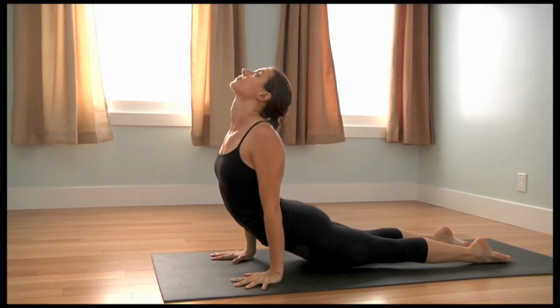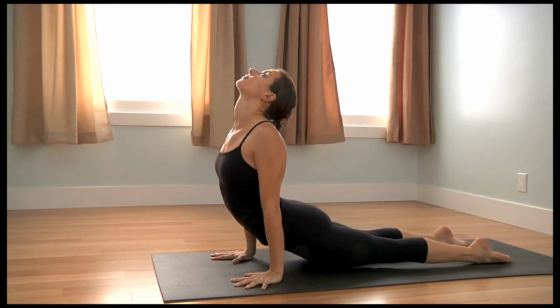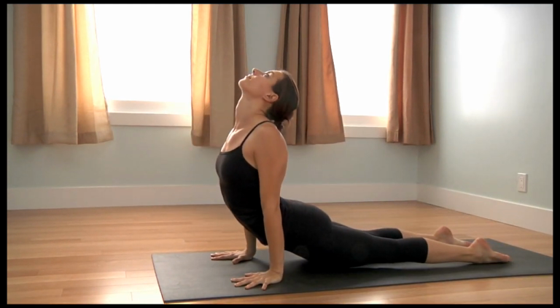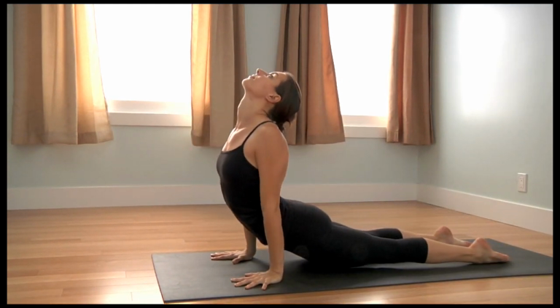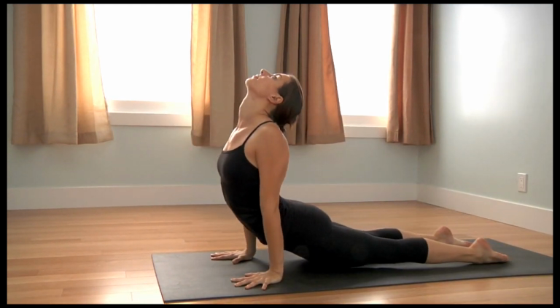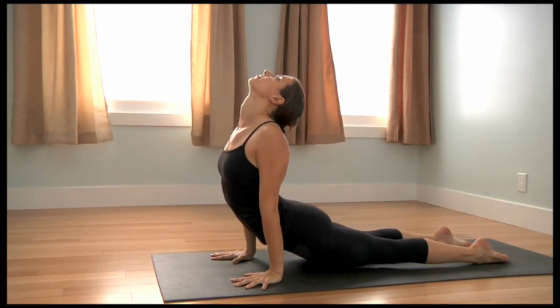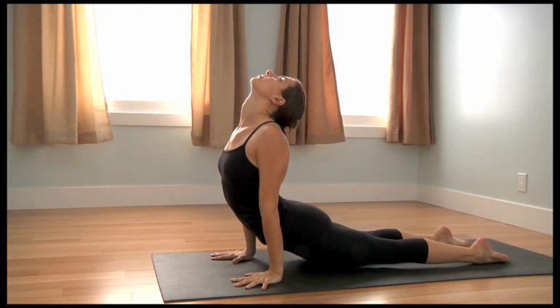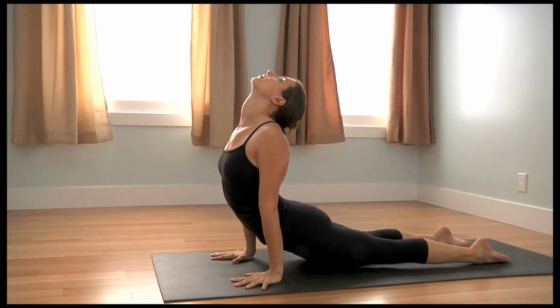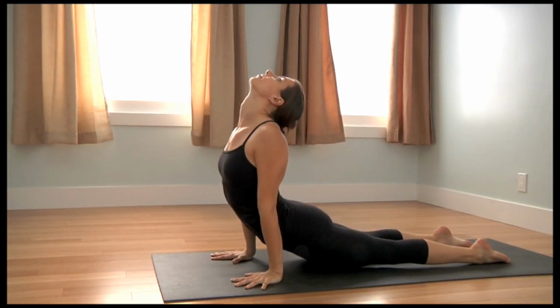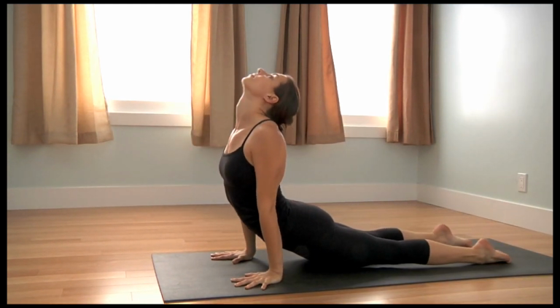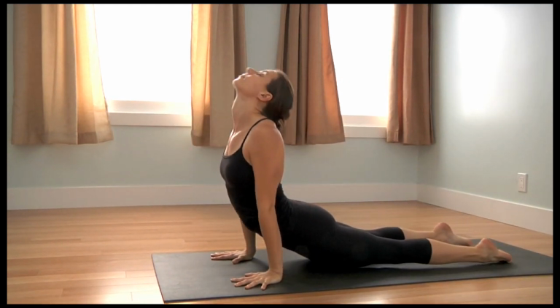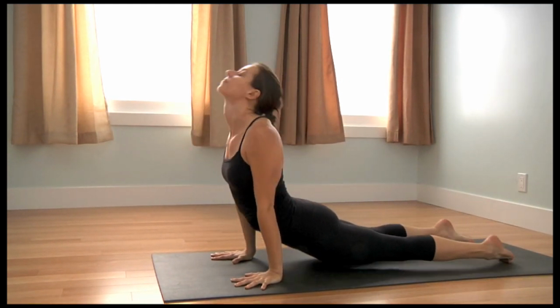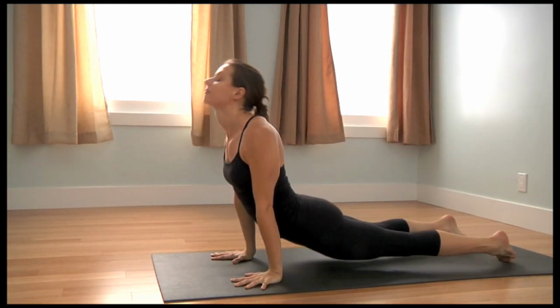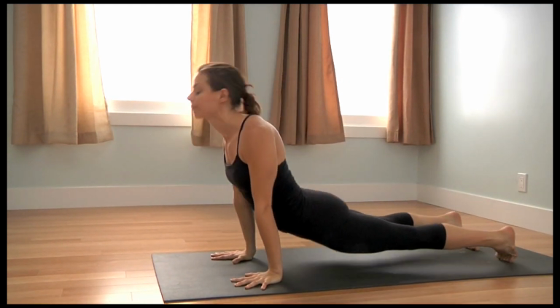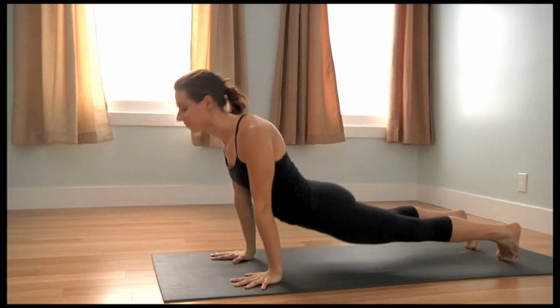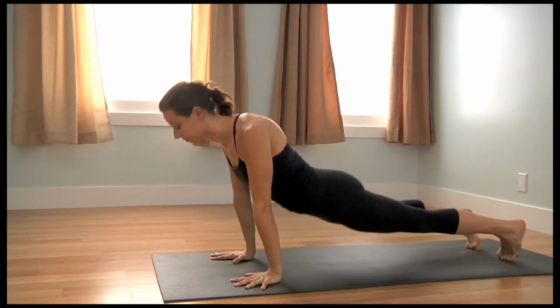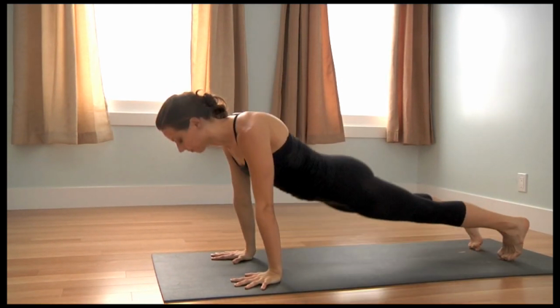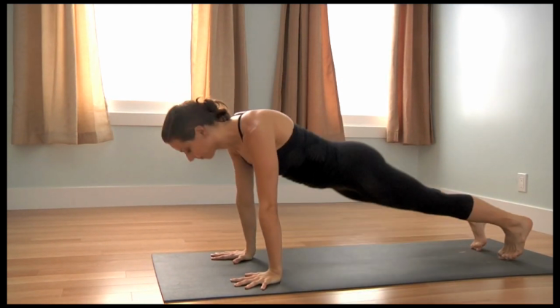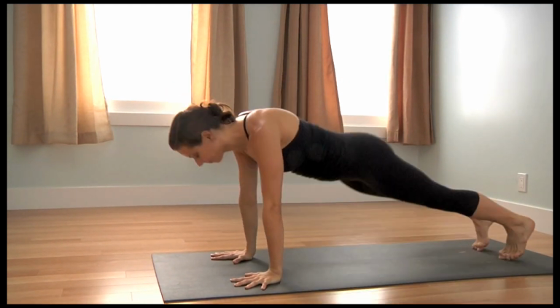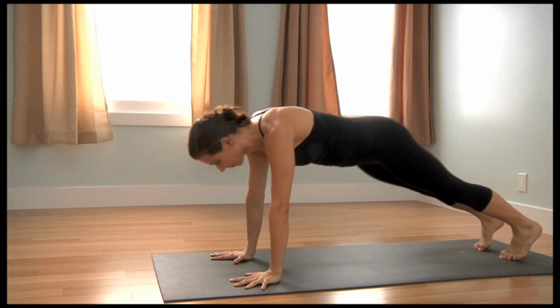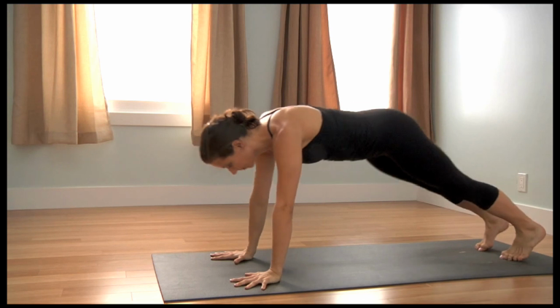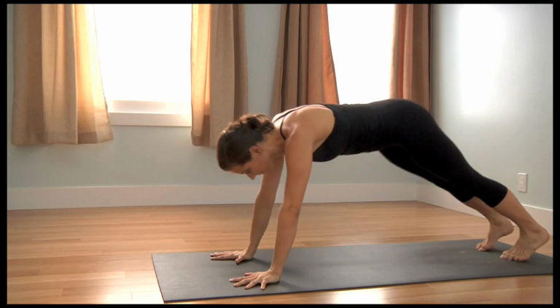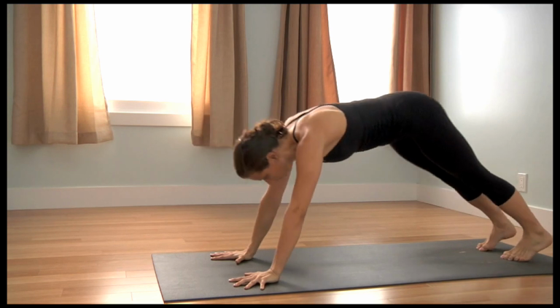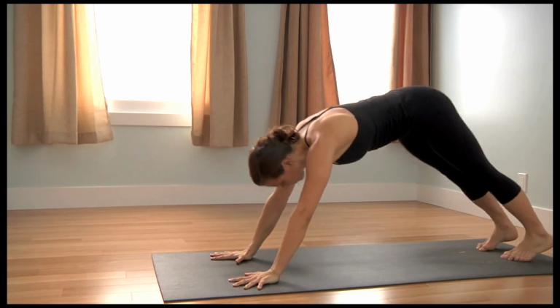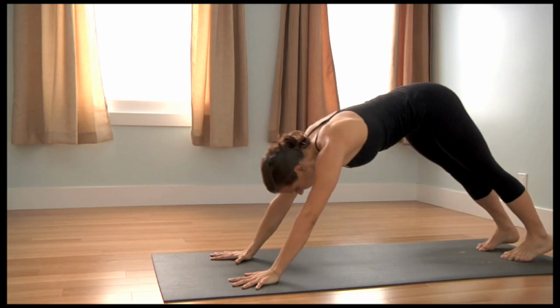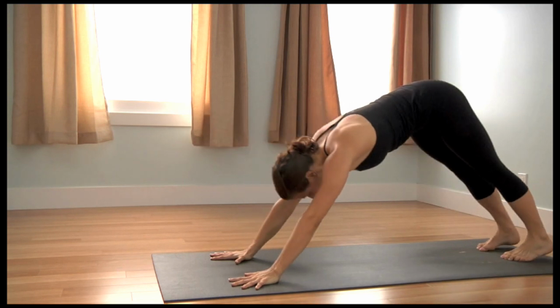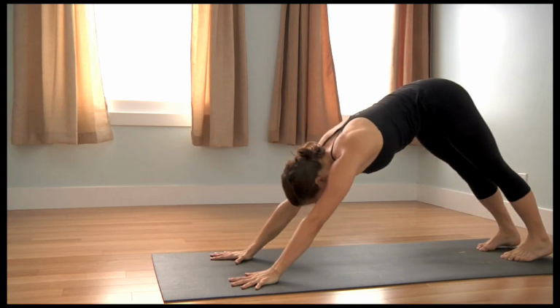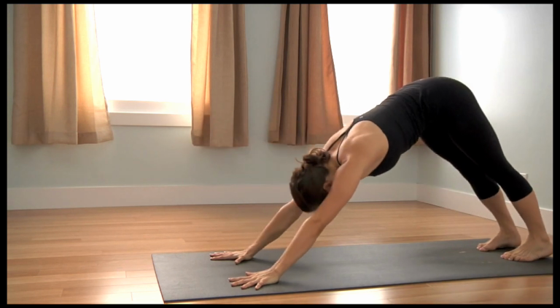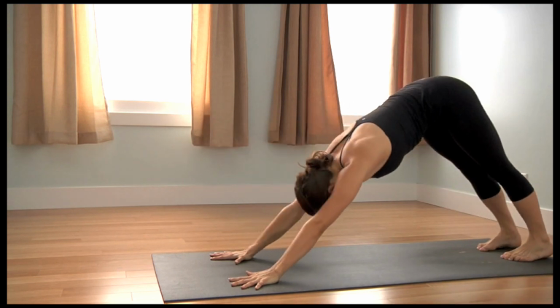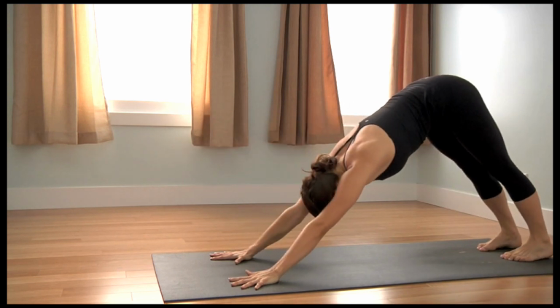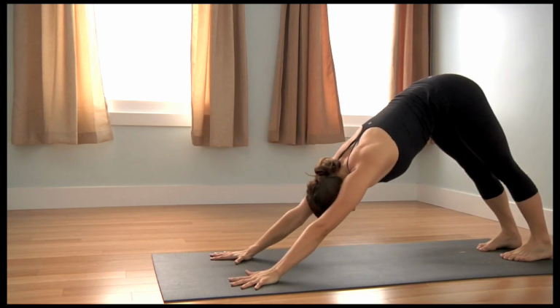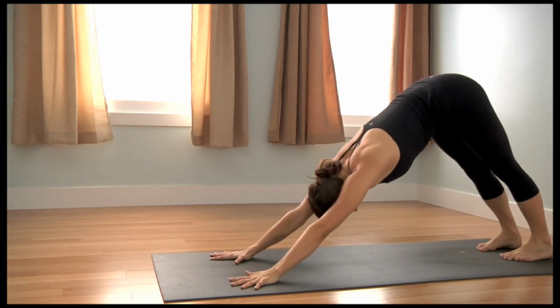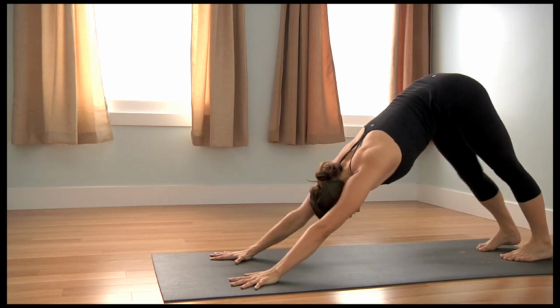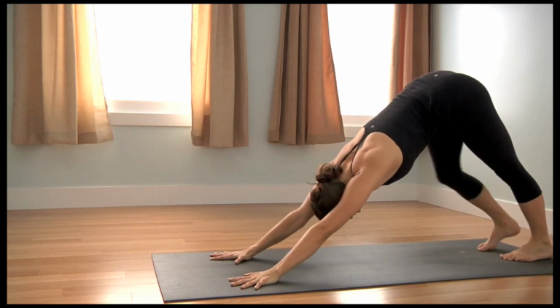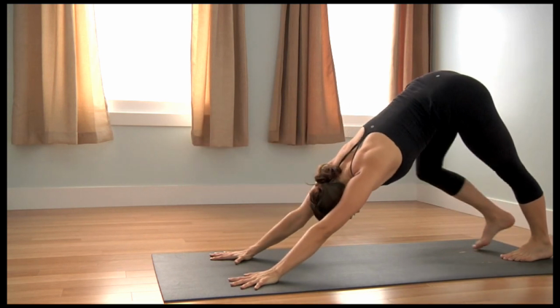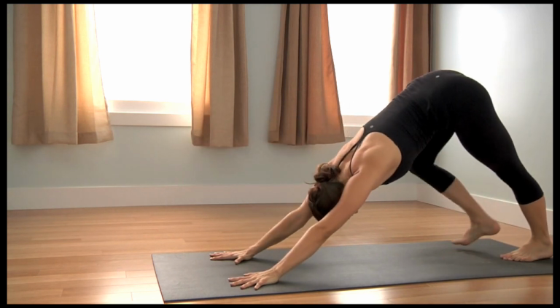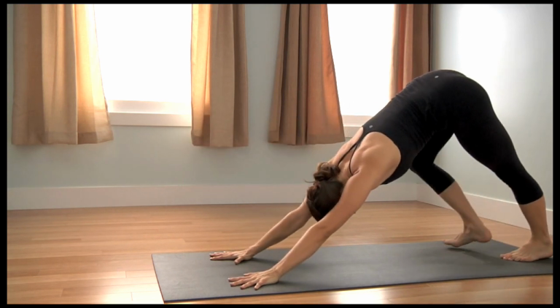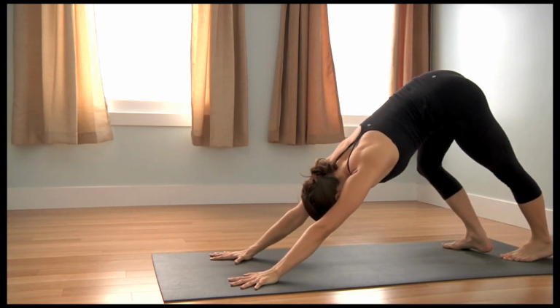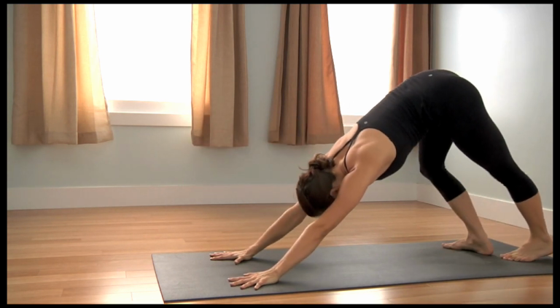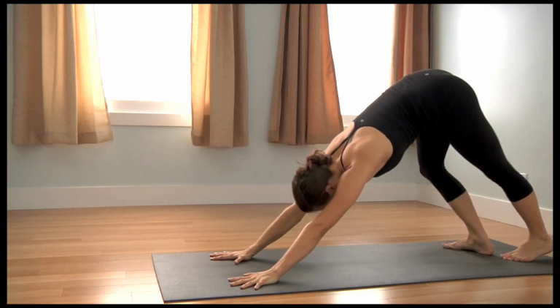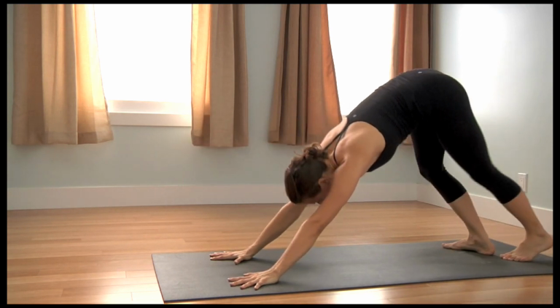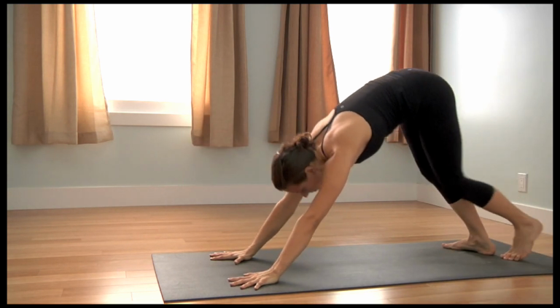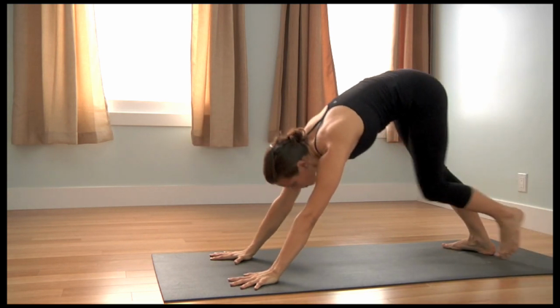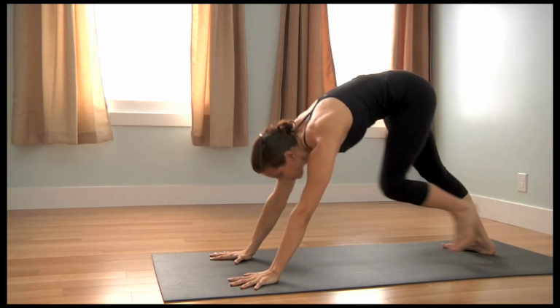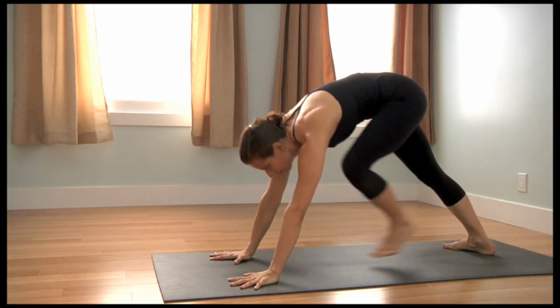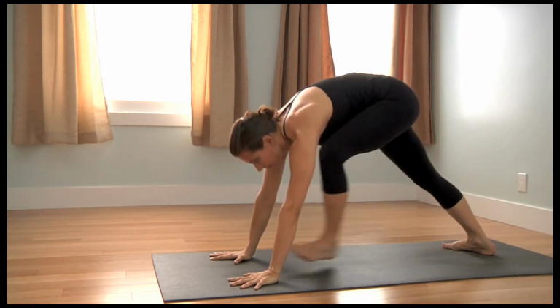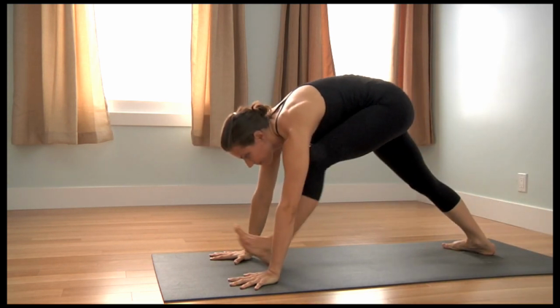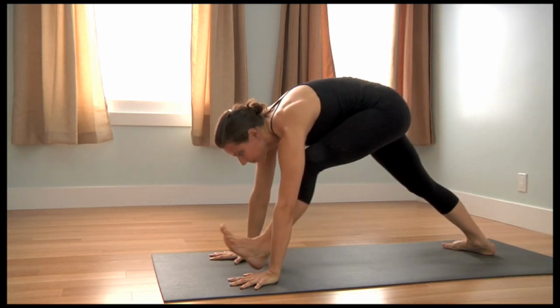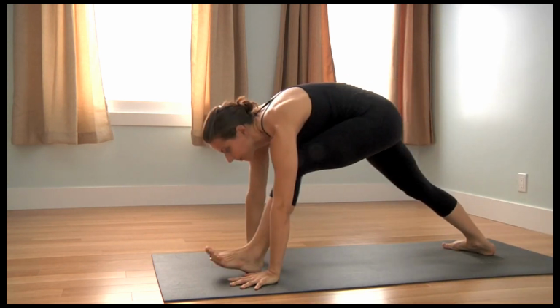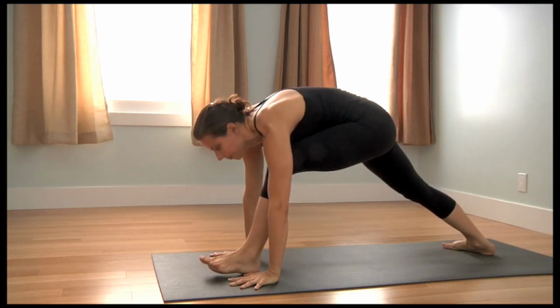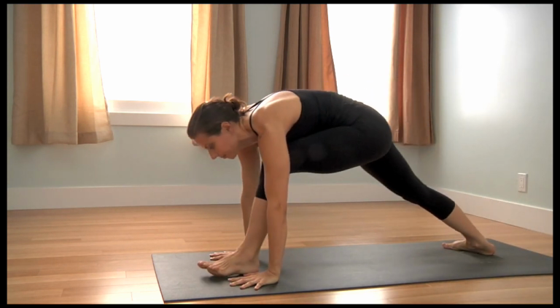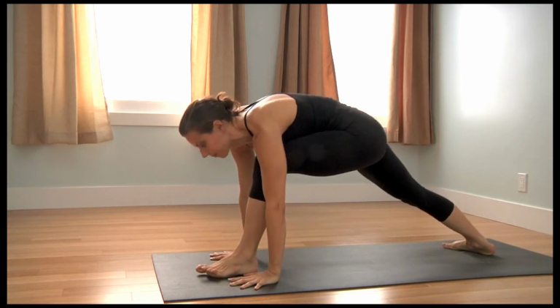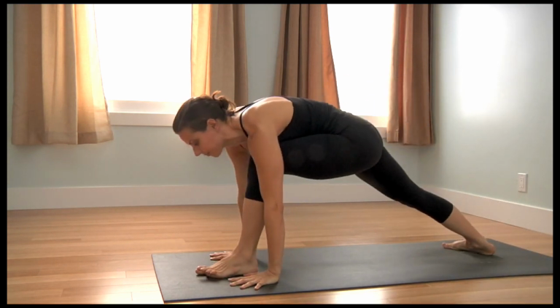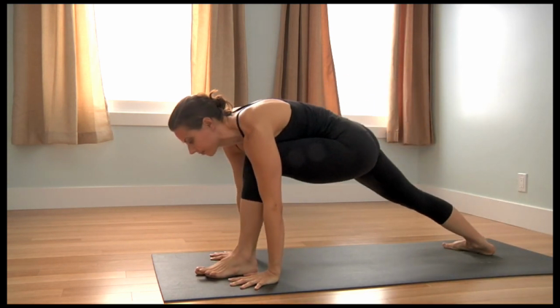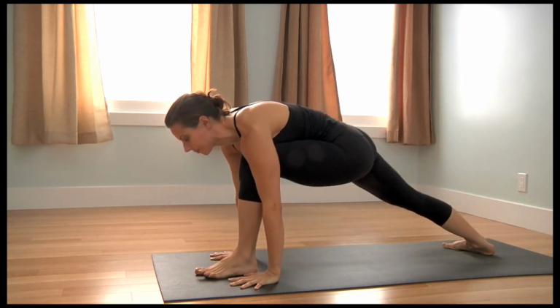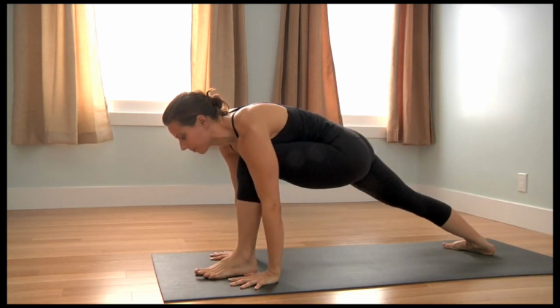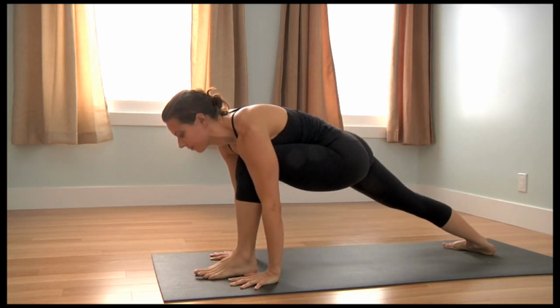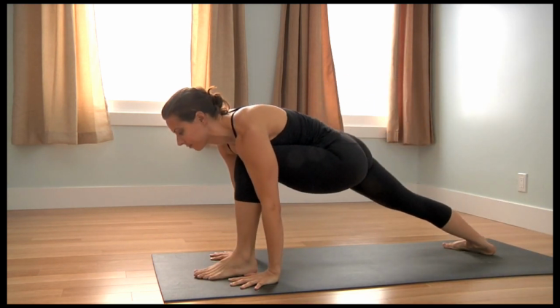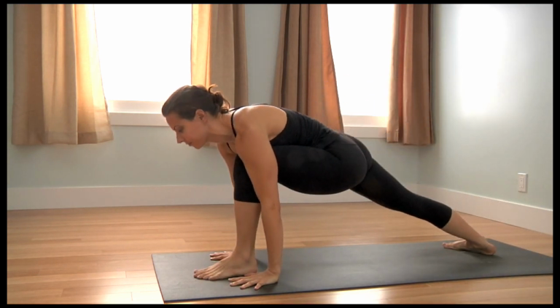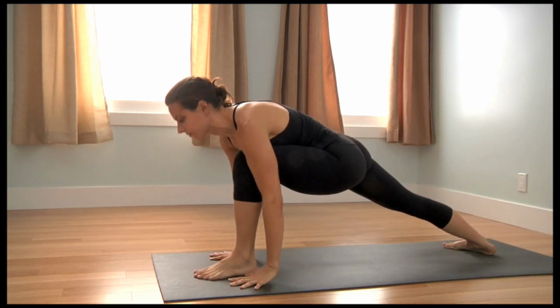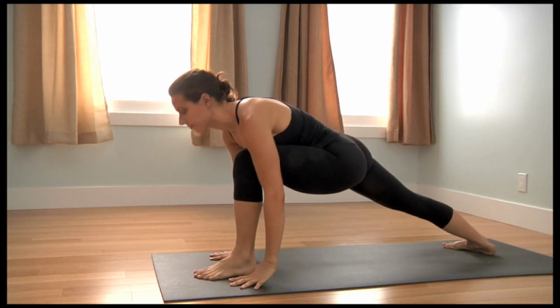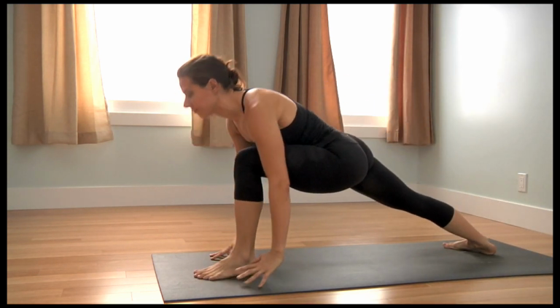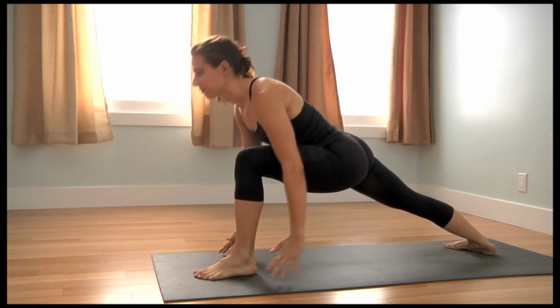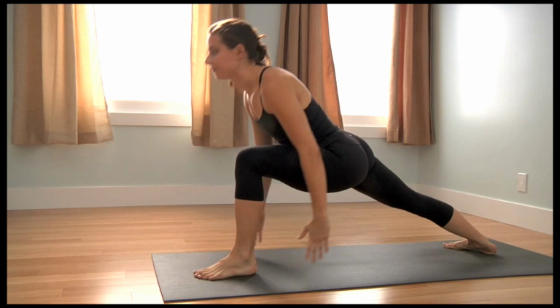Inhale, upward facing dog. Exhale, downward facing dog. Pivot the right heel to center, step the left foot forward.